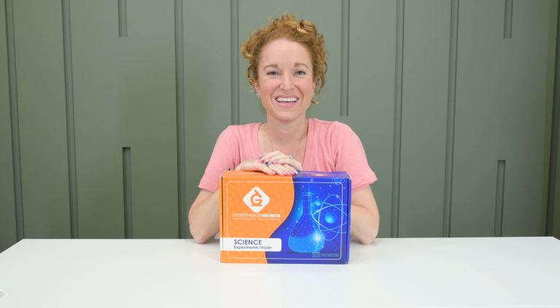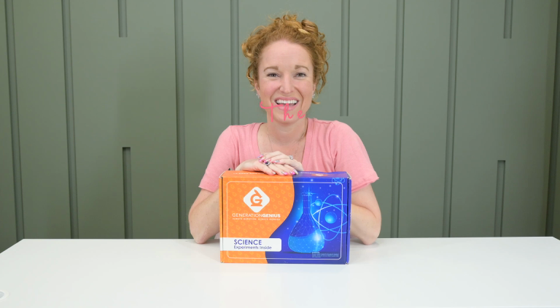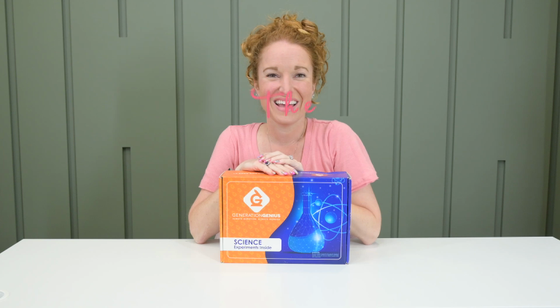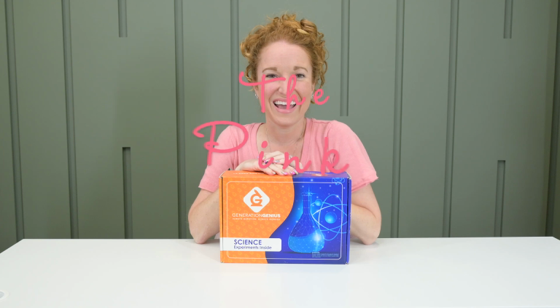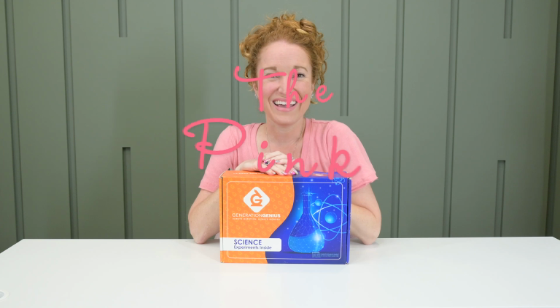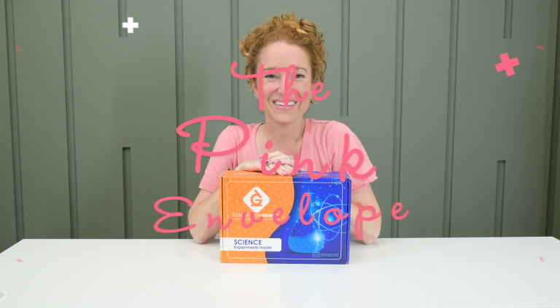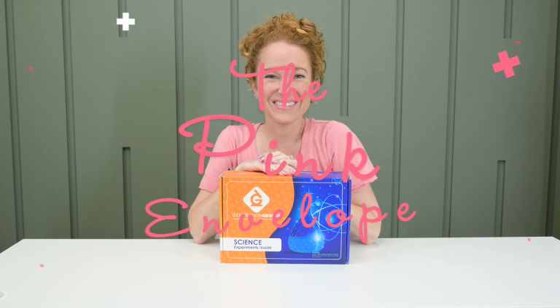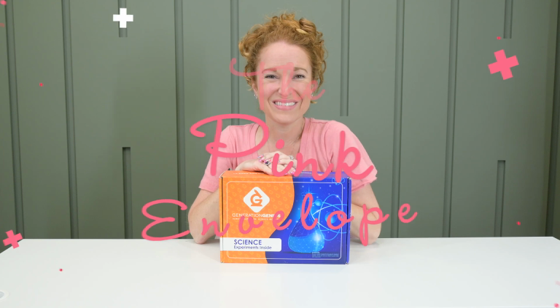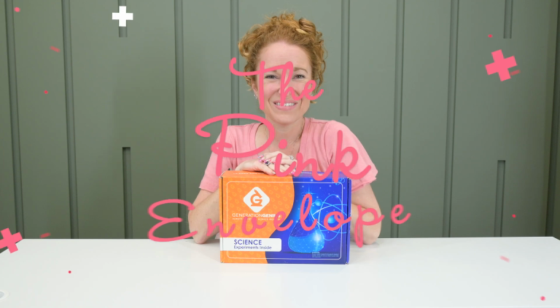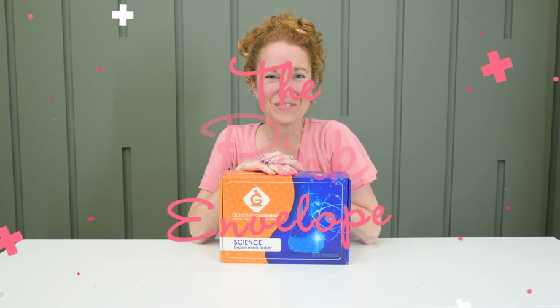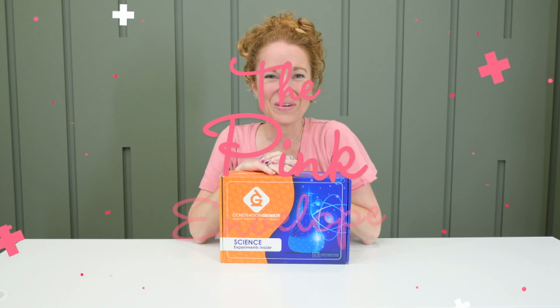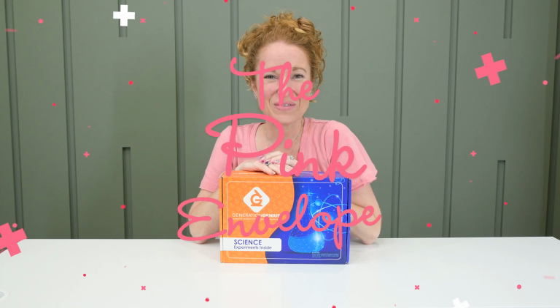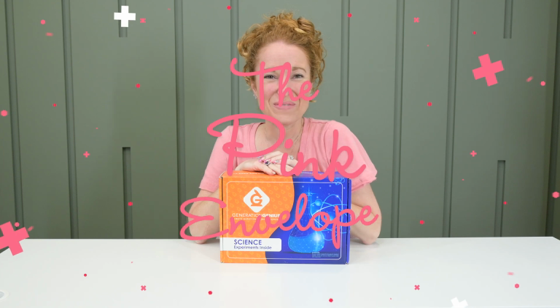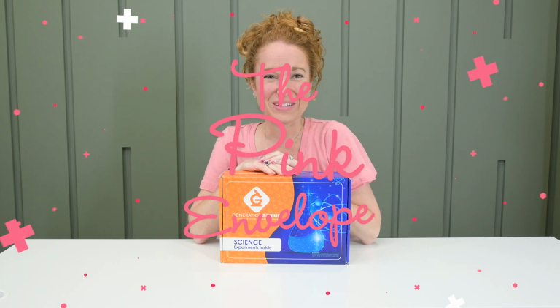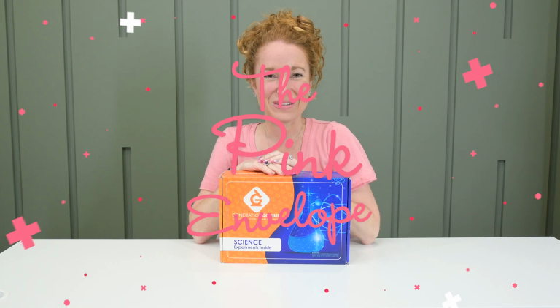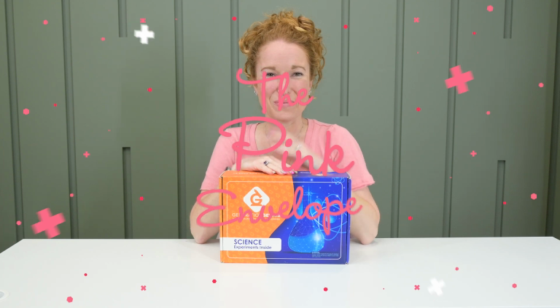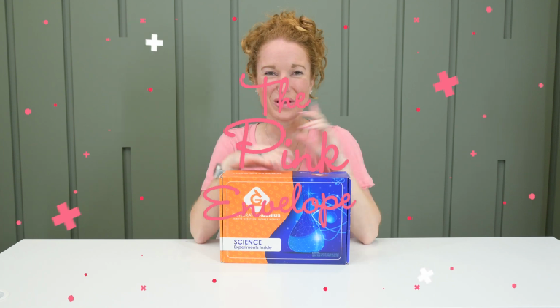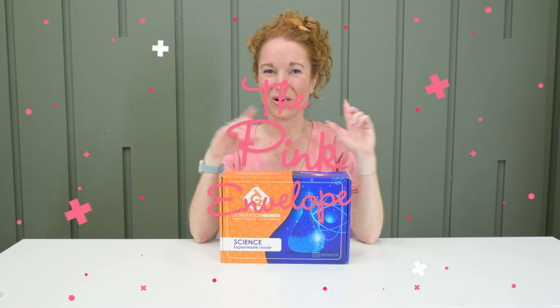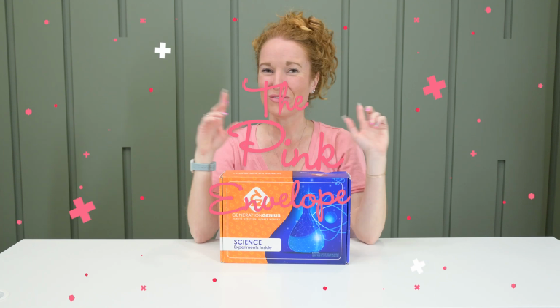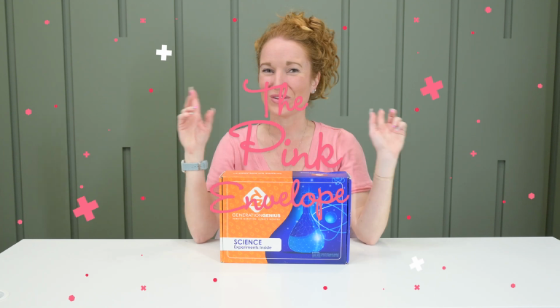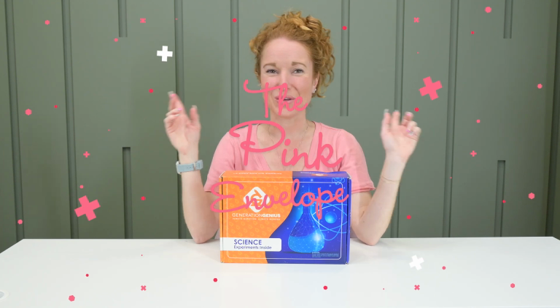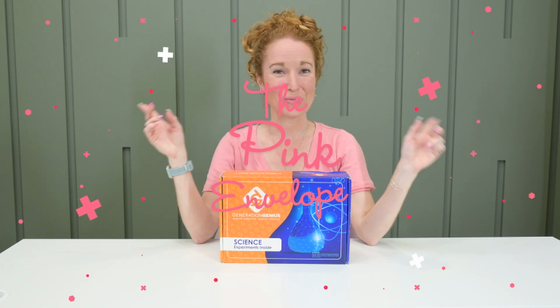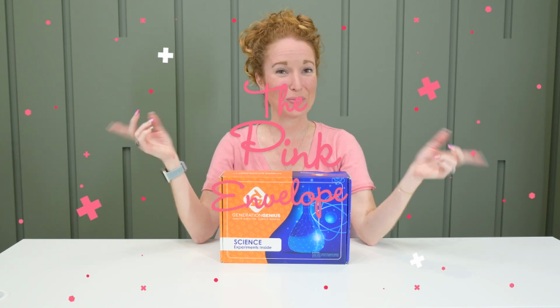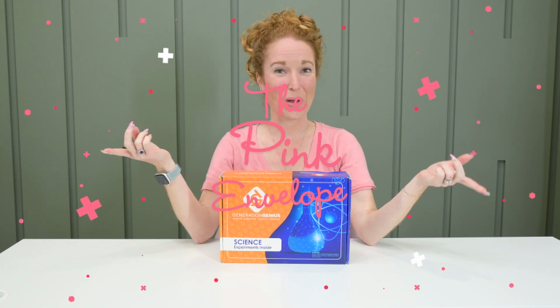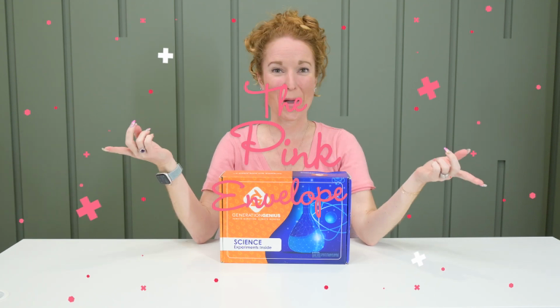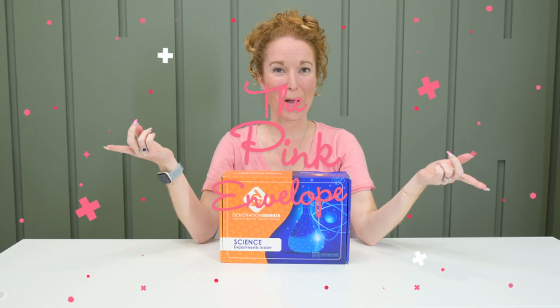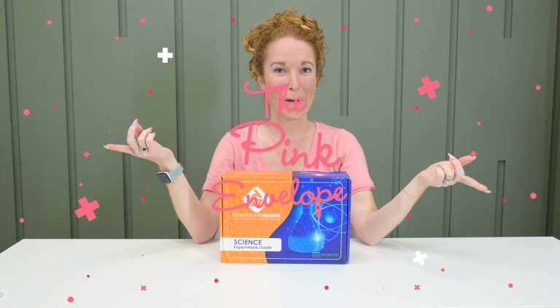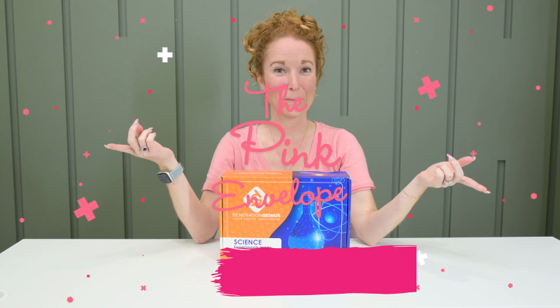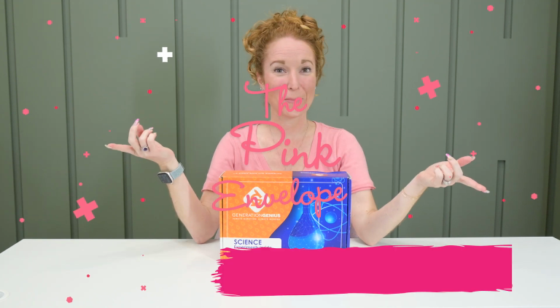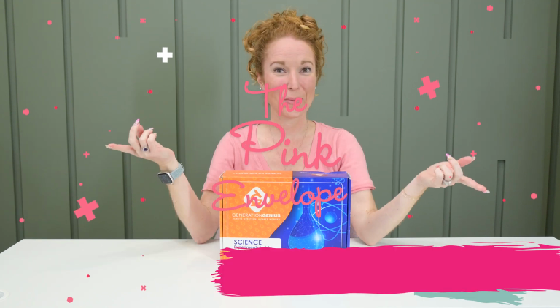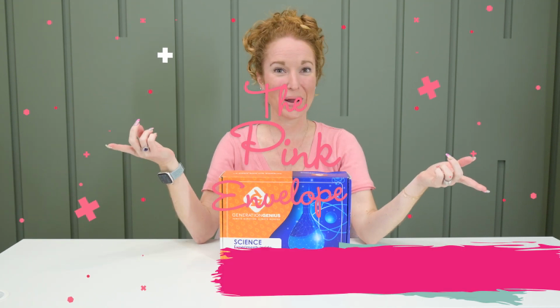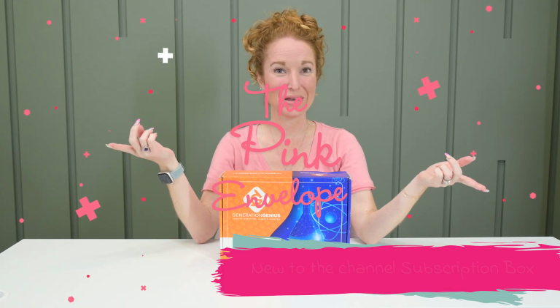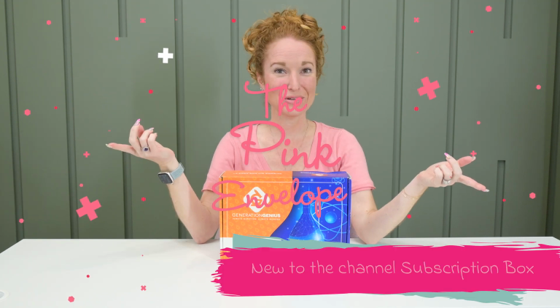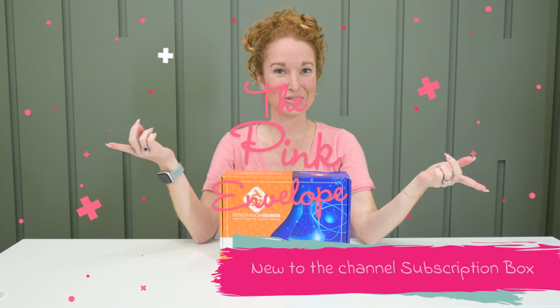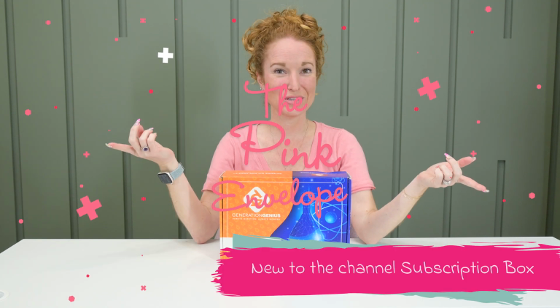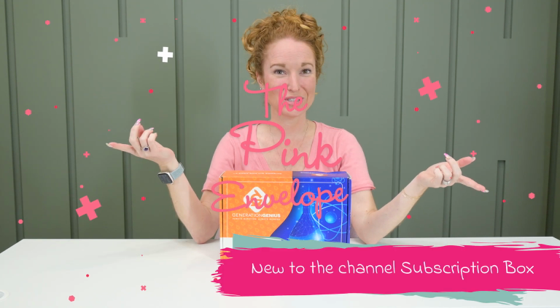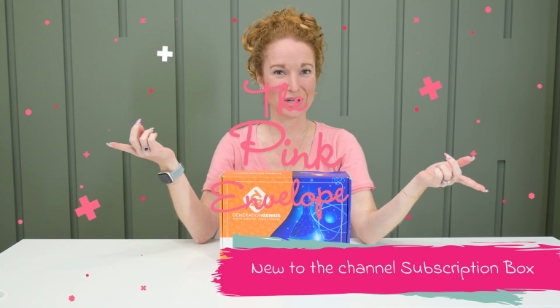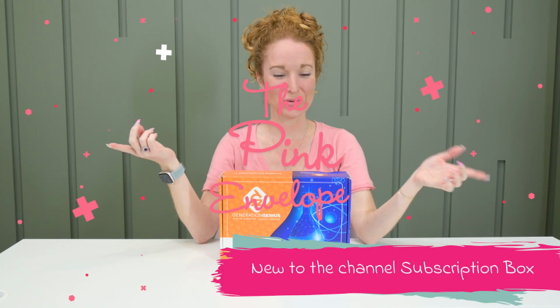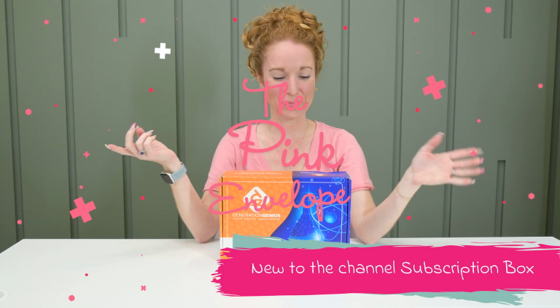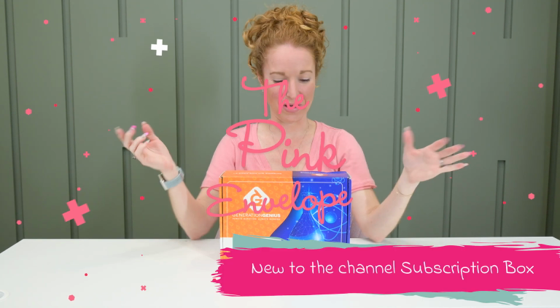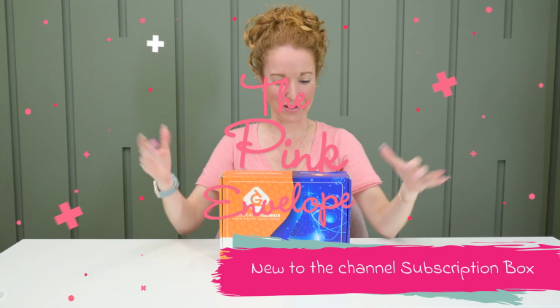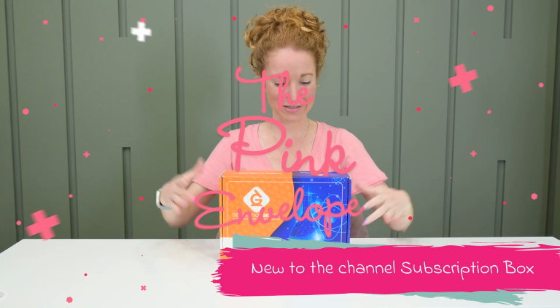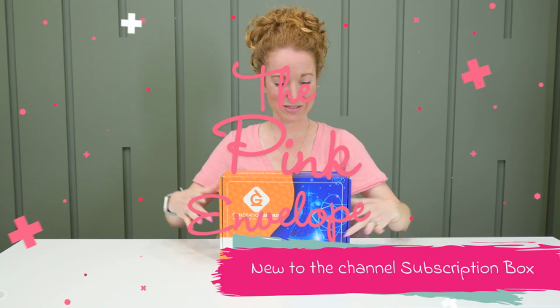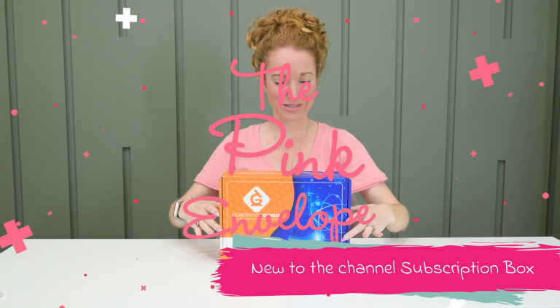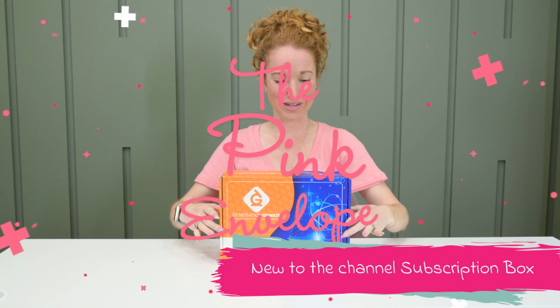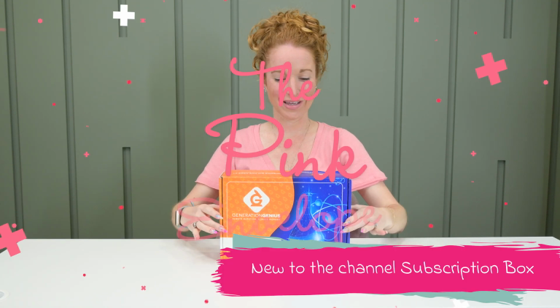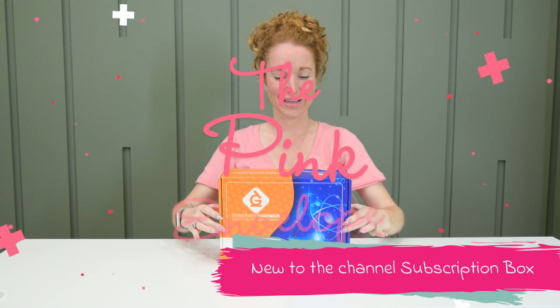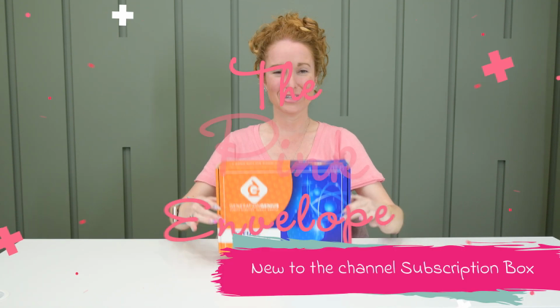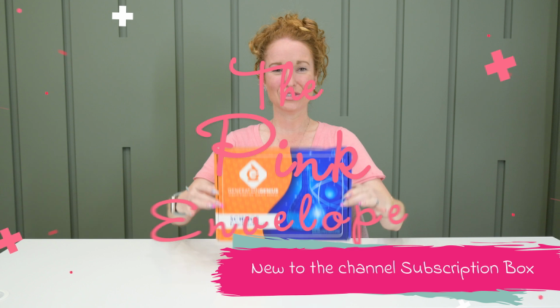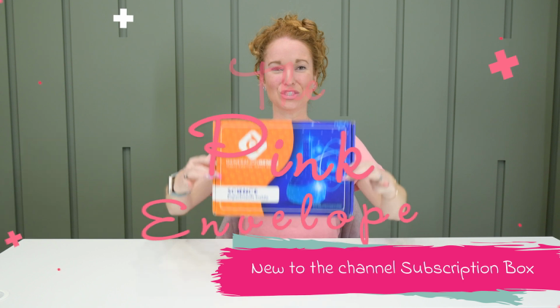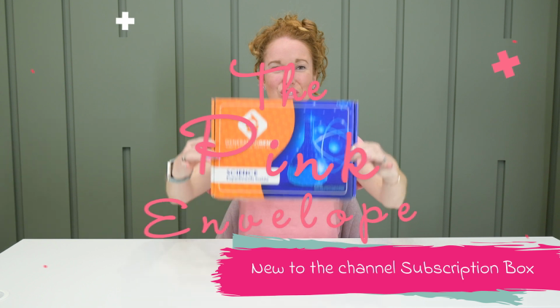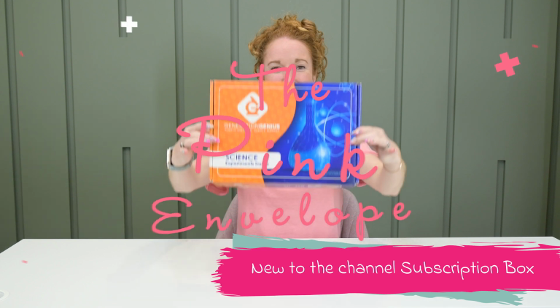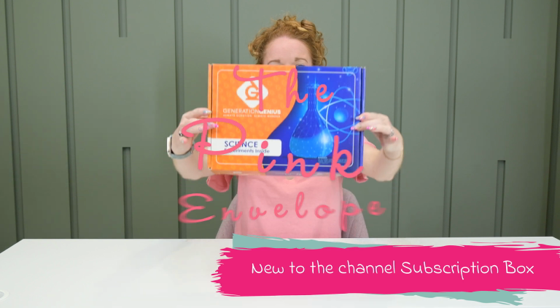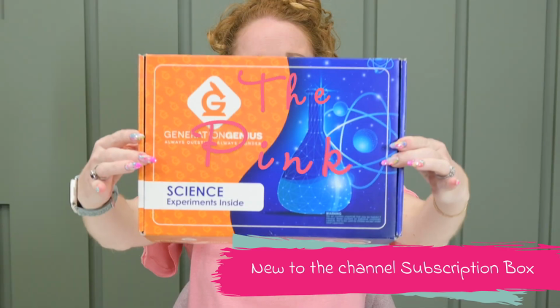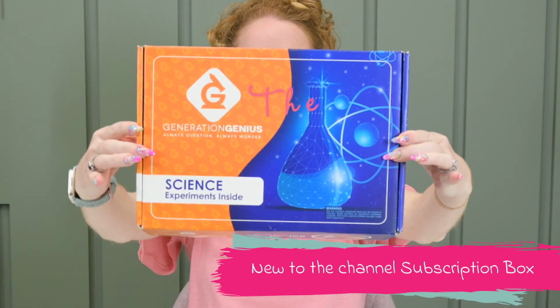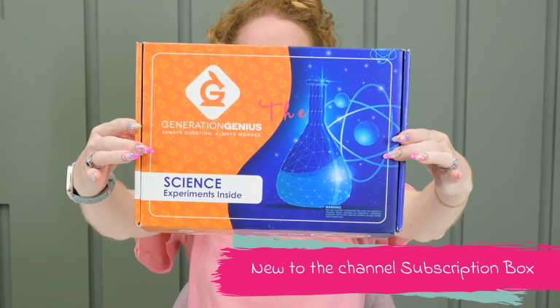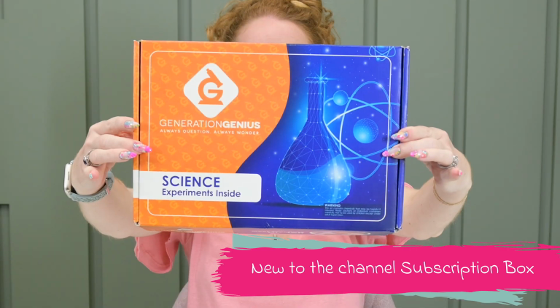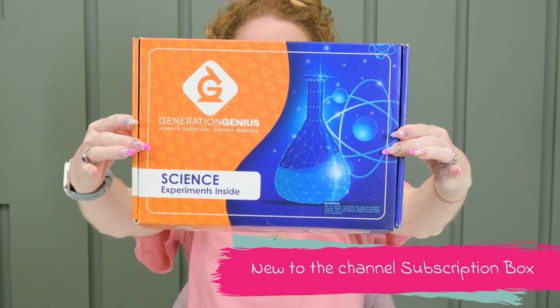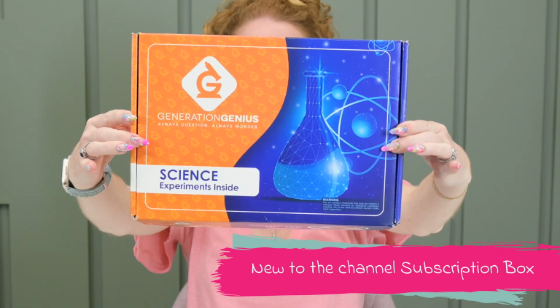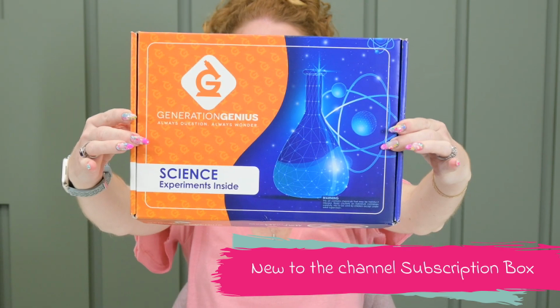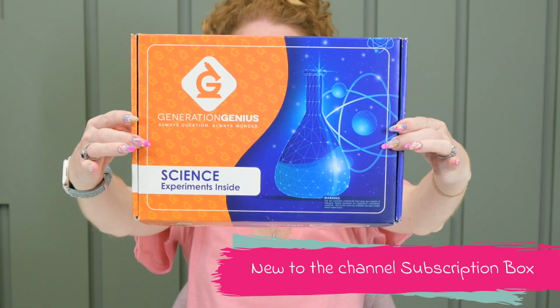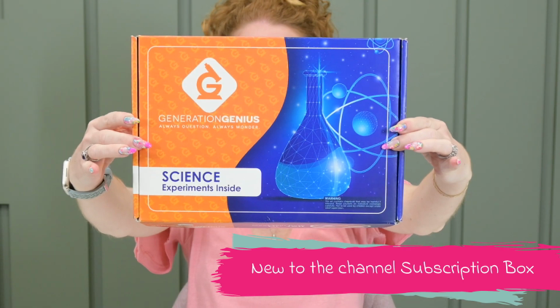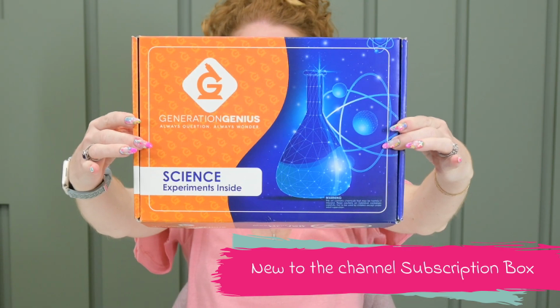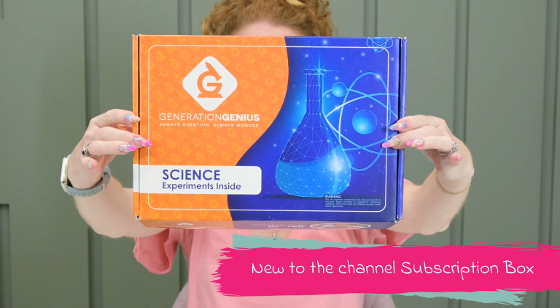Hey y'all! Welcome back to the Pink Envelope. Brand new to the channel: the Generation Genius box.